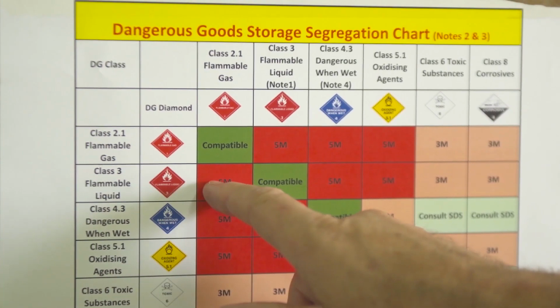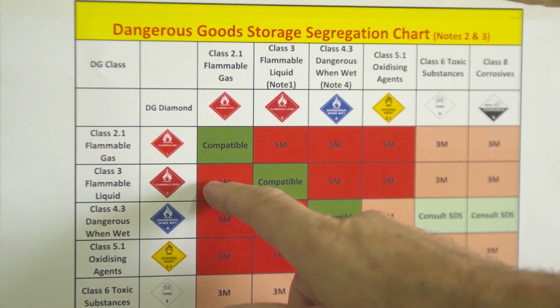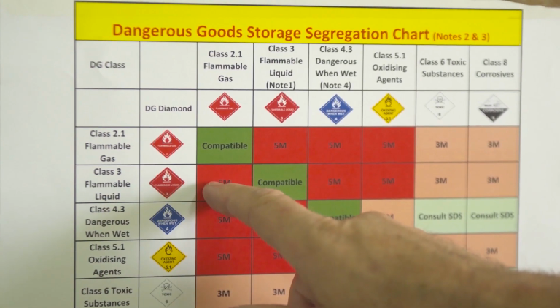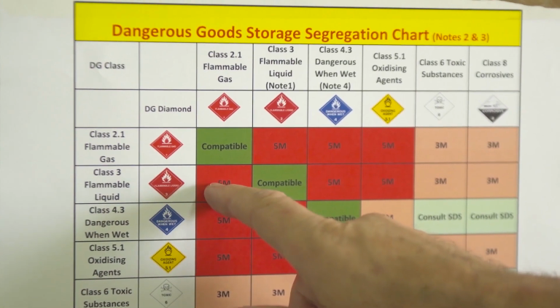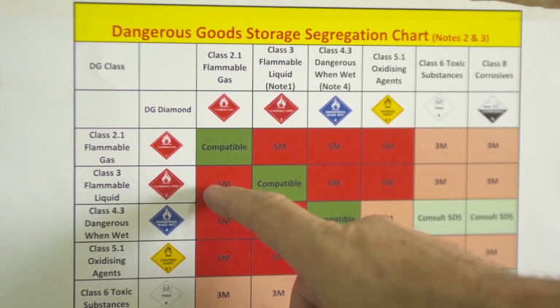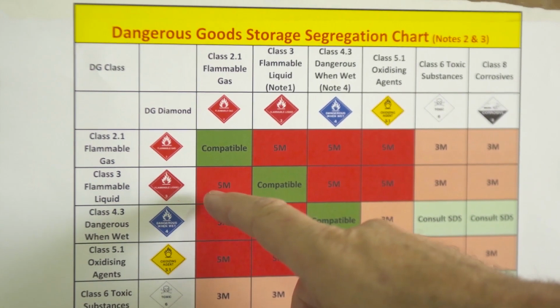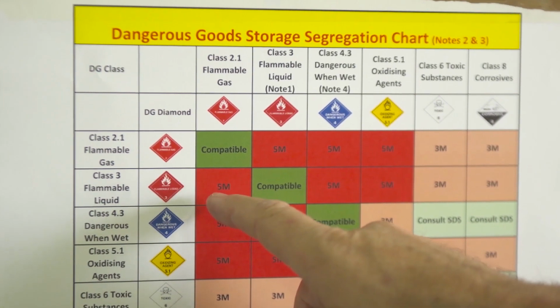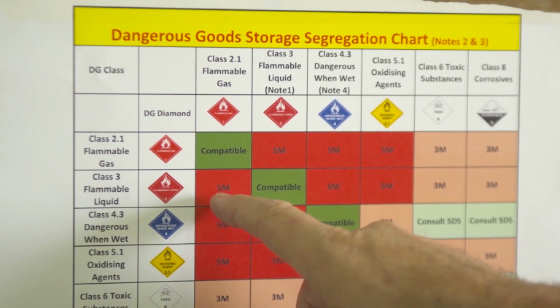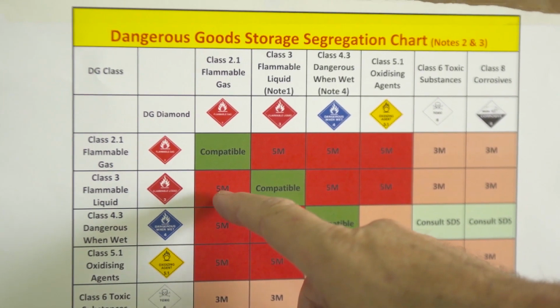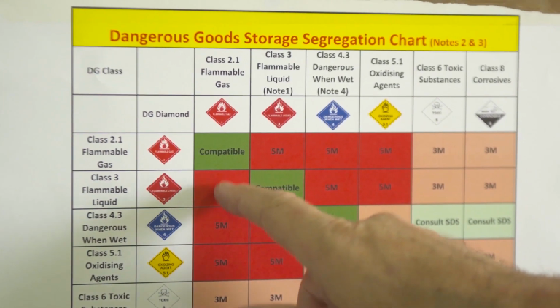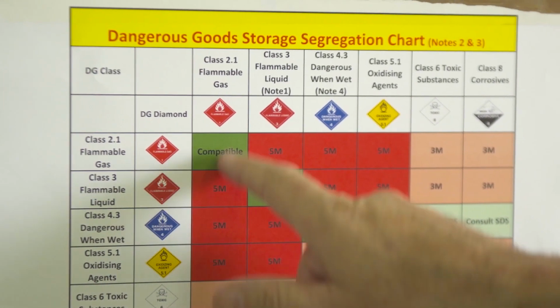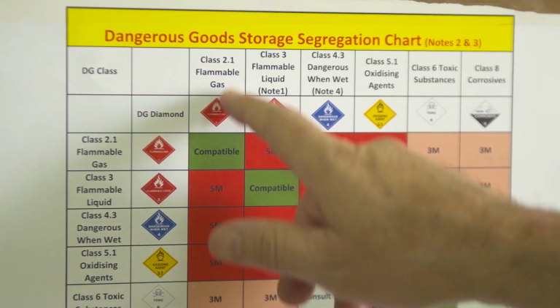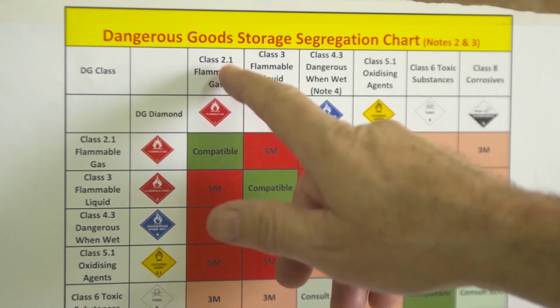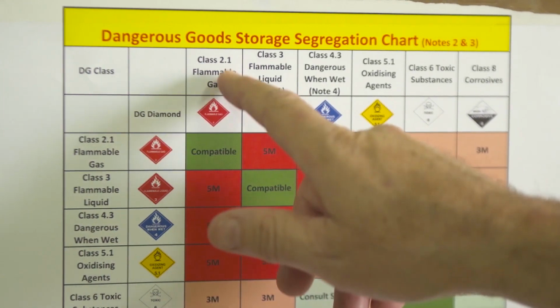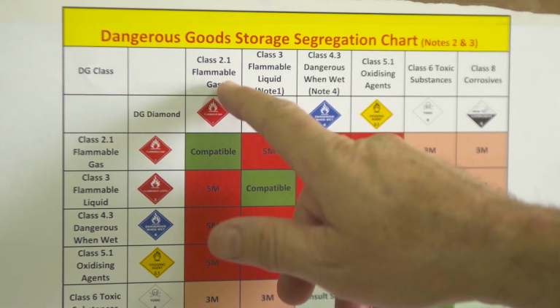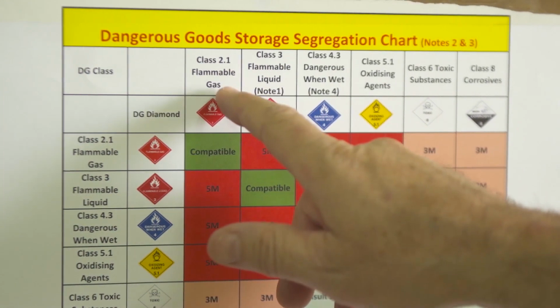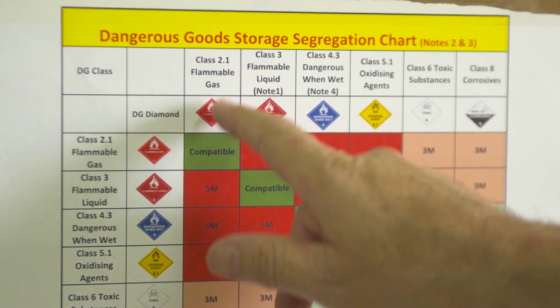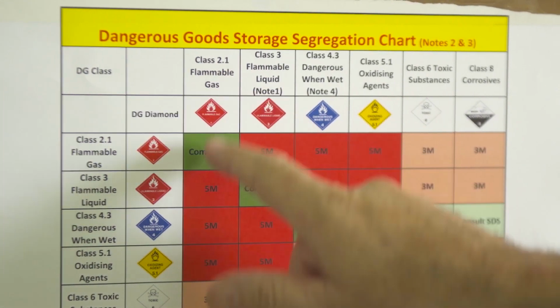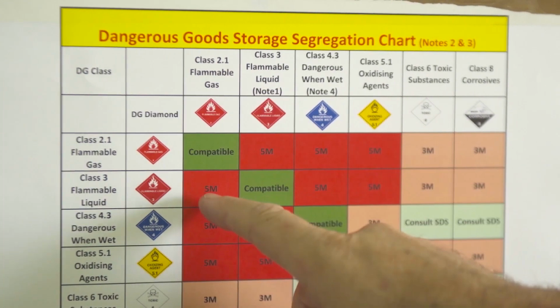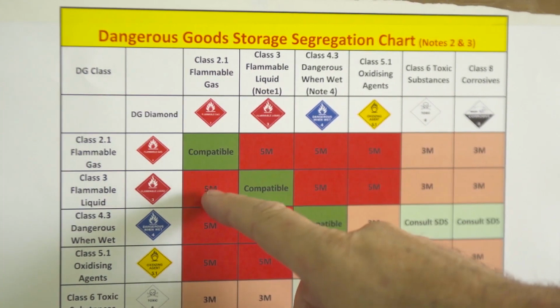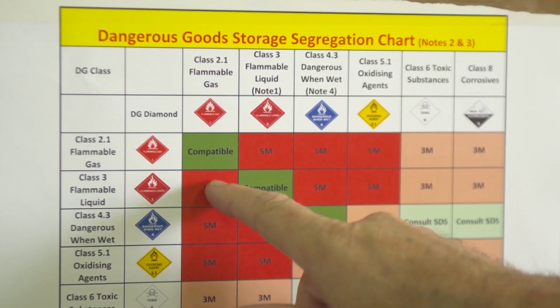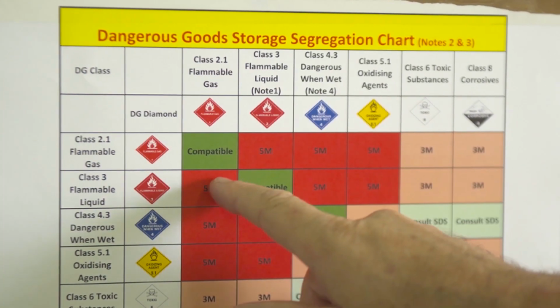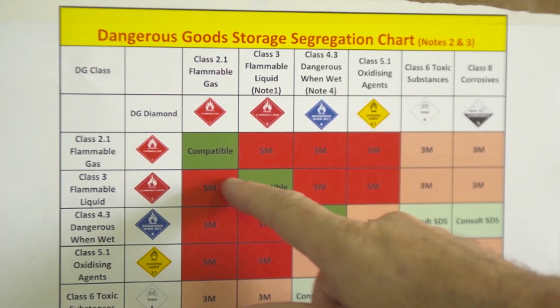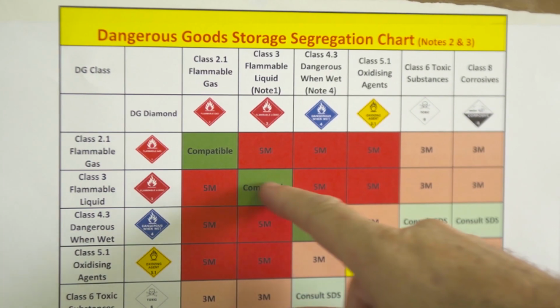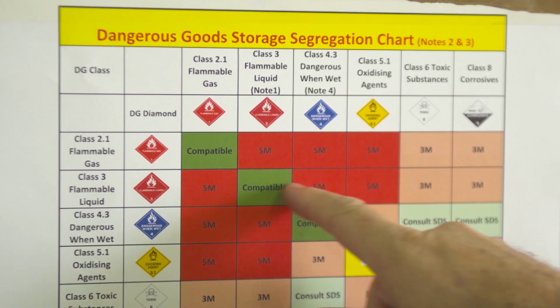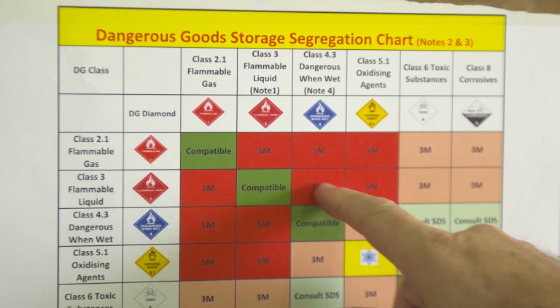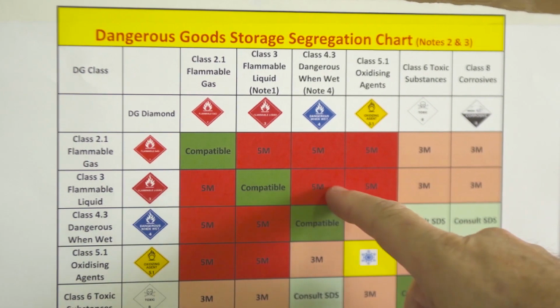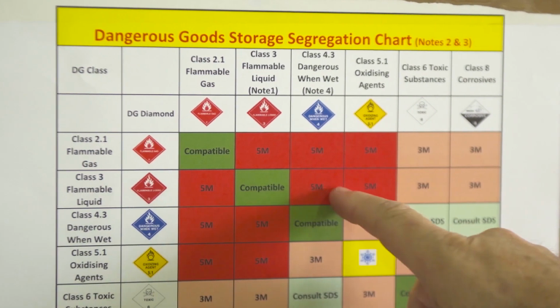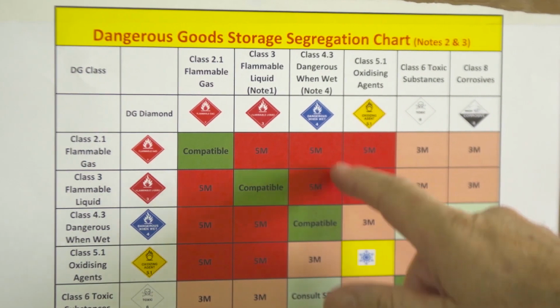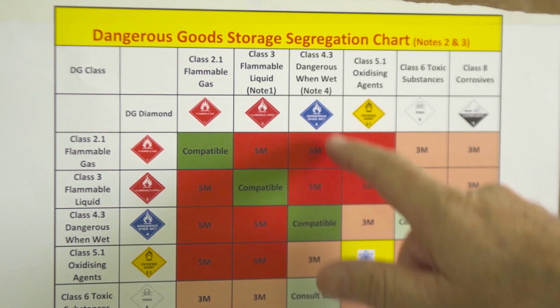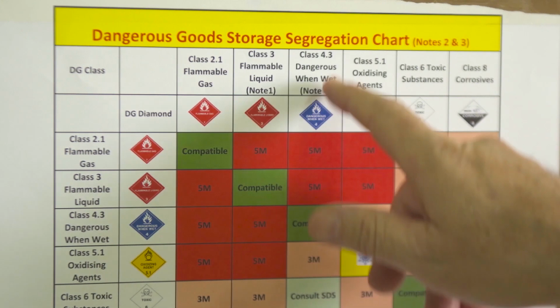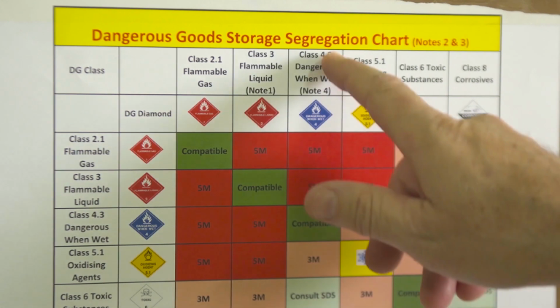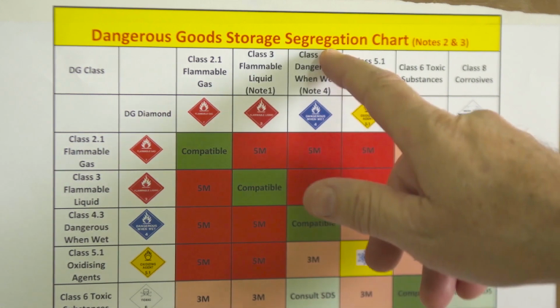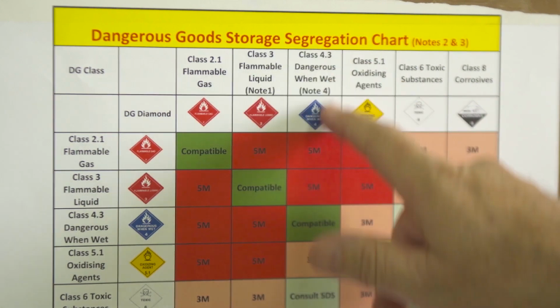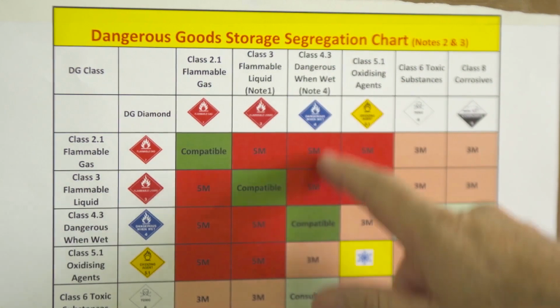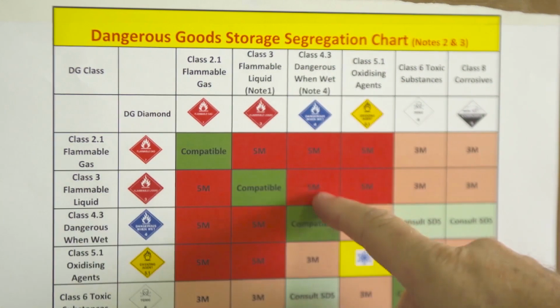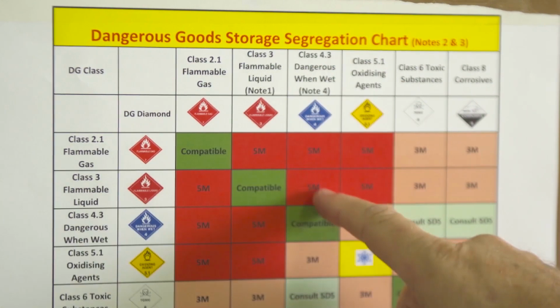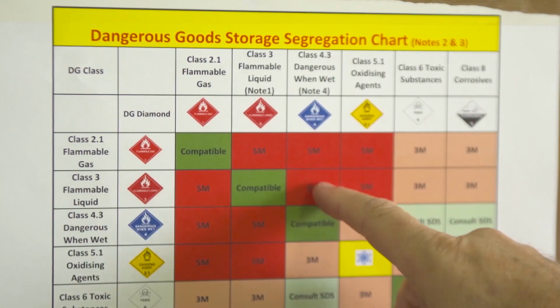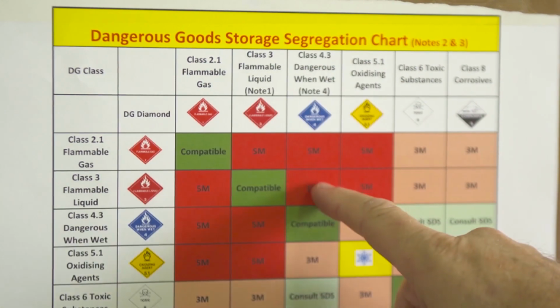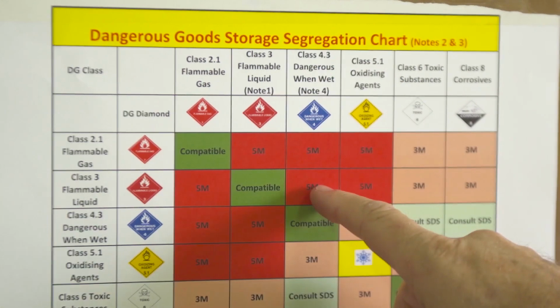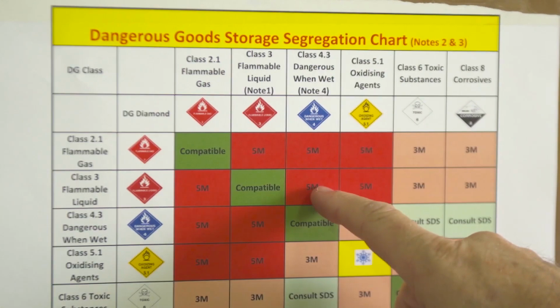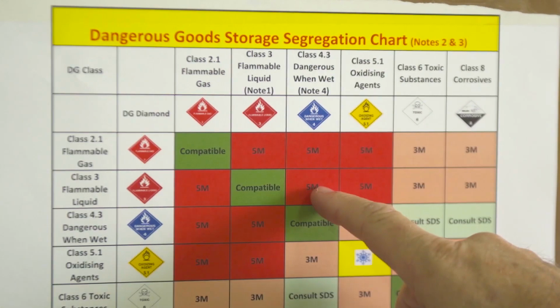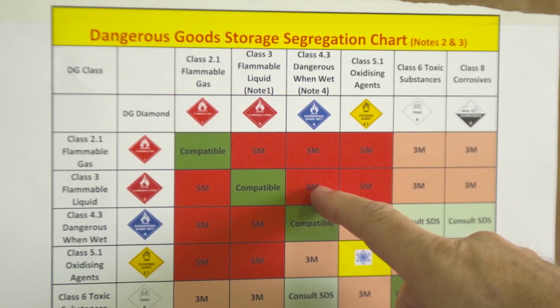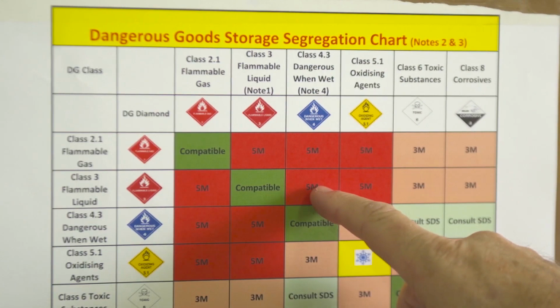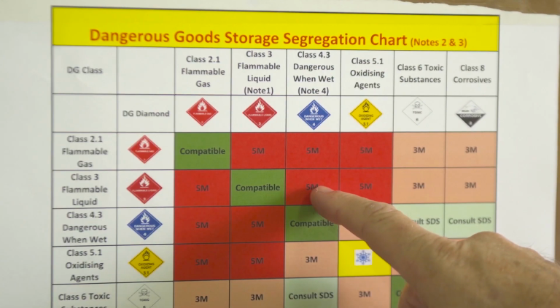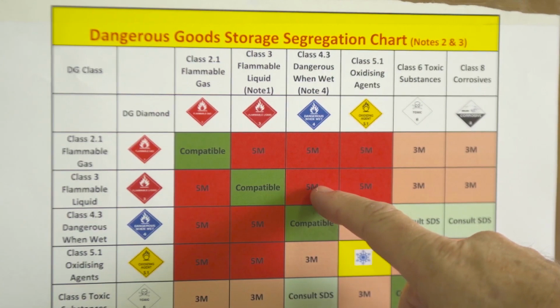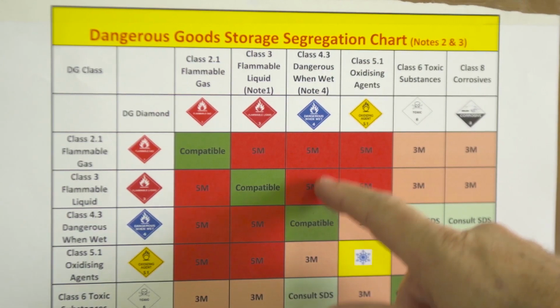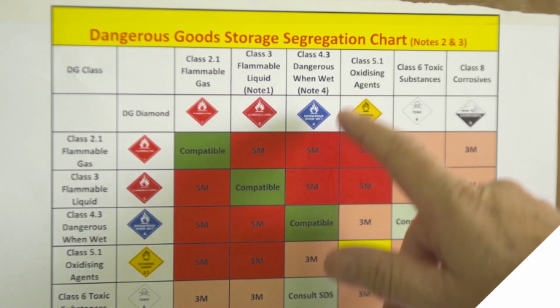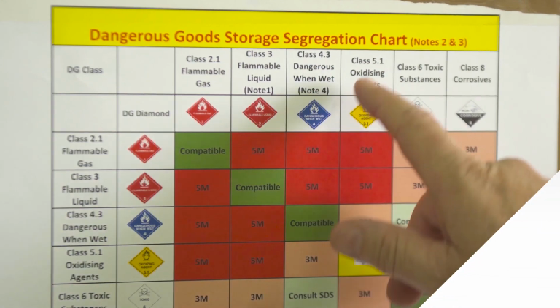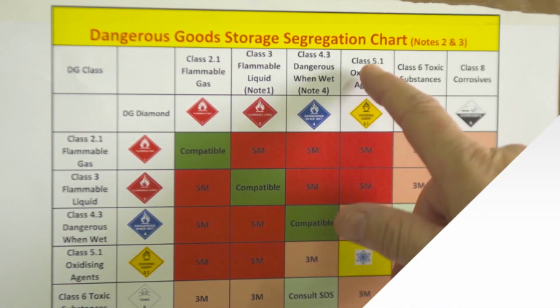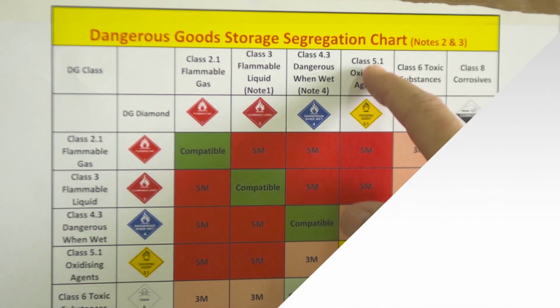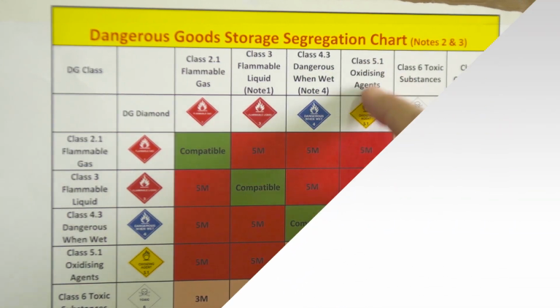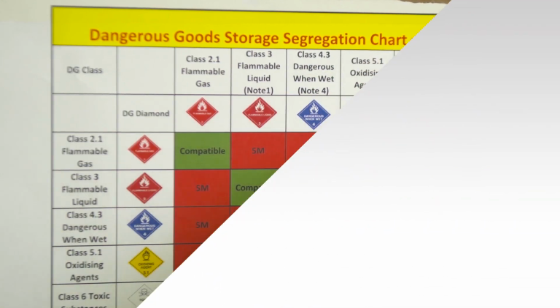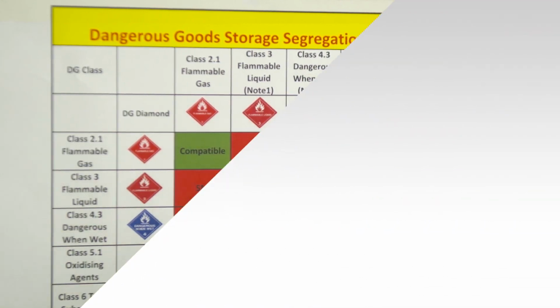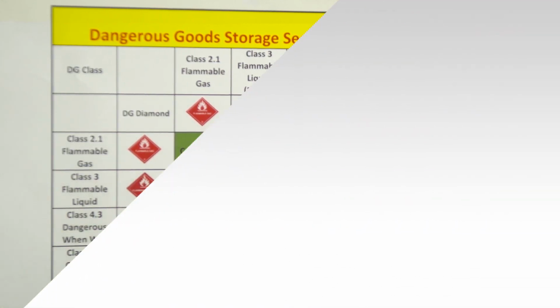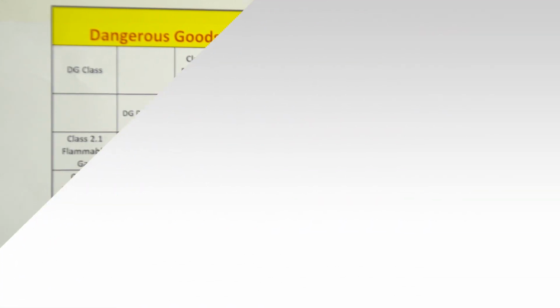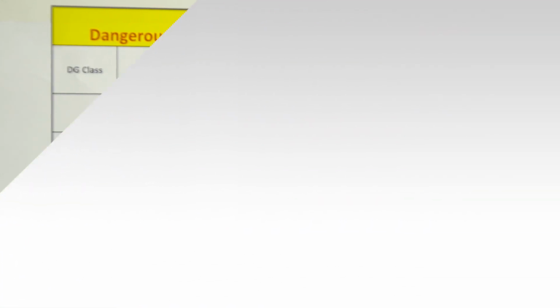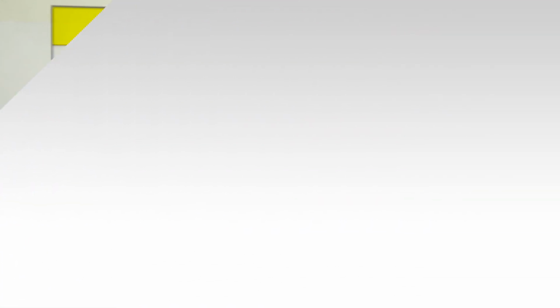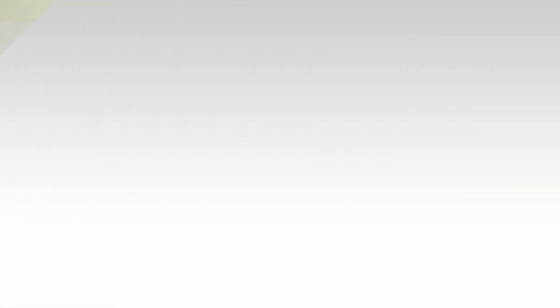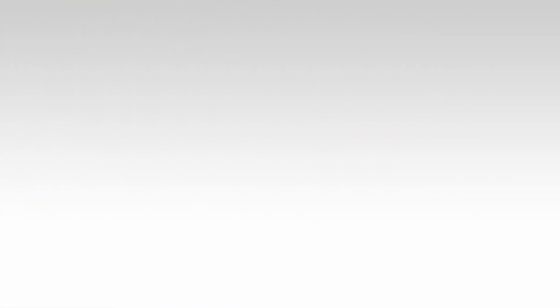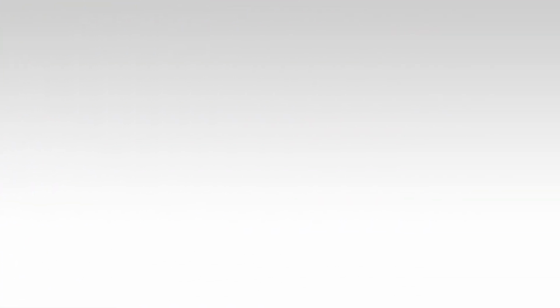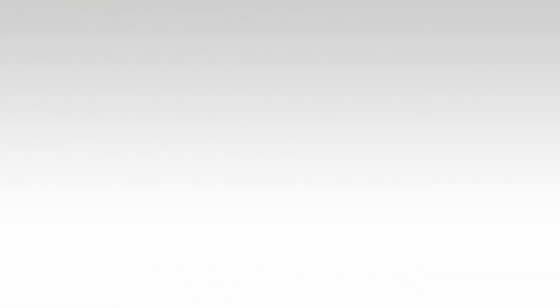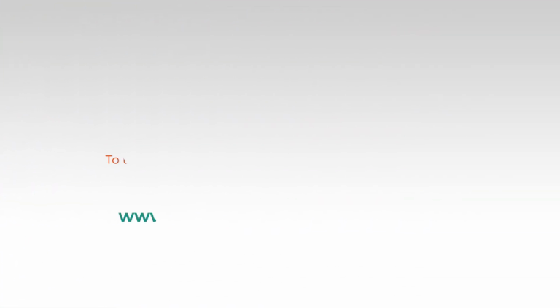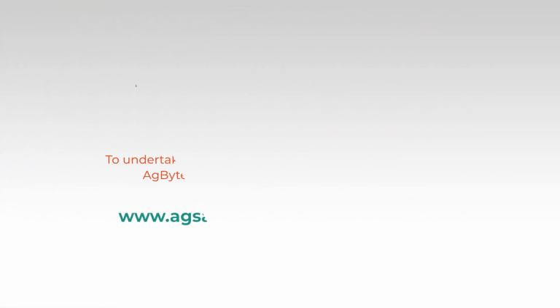These minimum distances will need to be increased when storing larger volumes or large pack sizes.